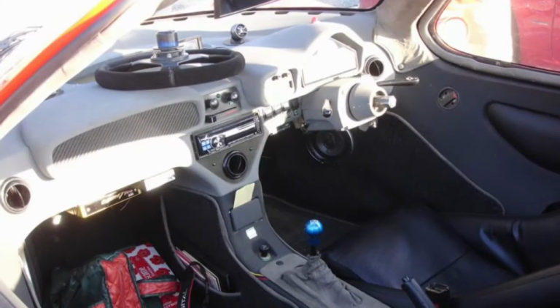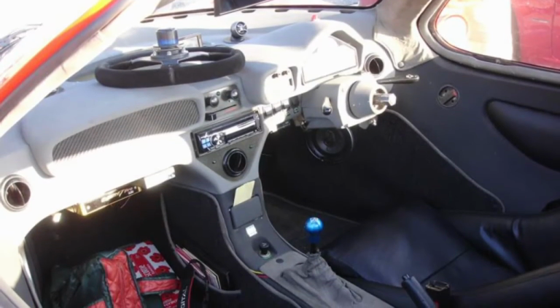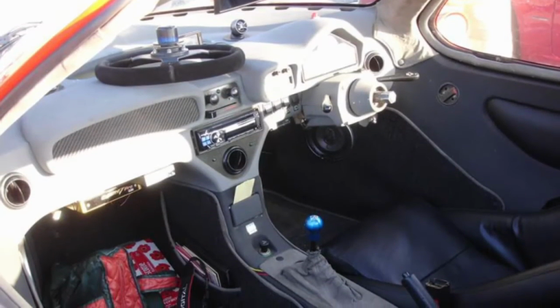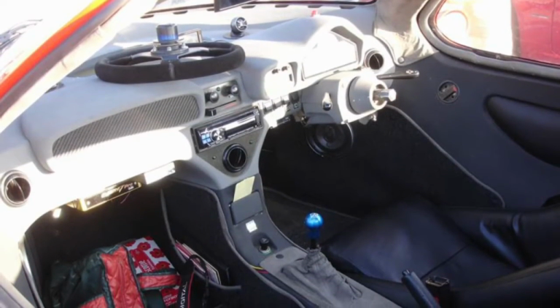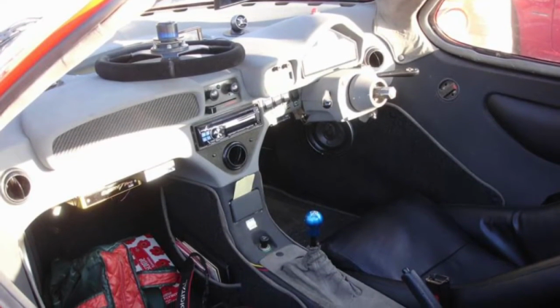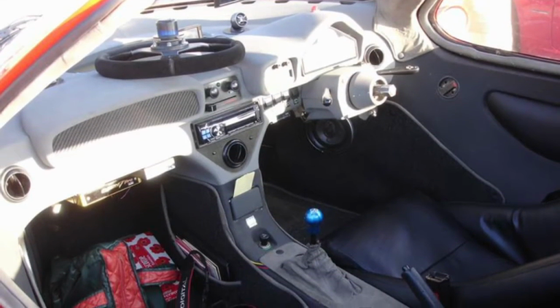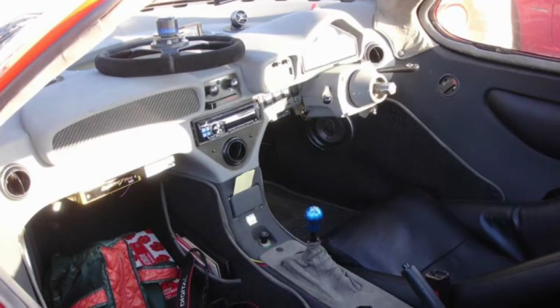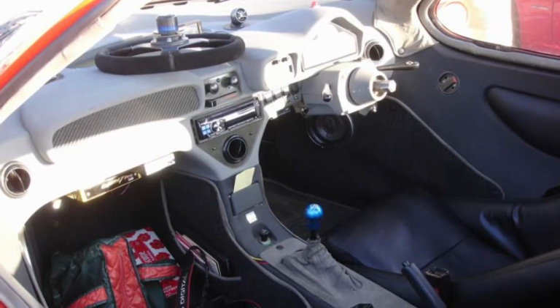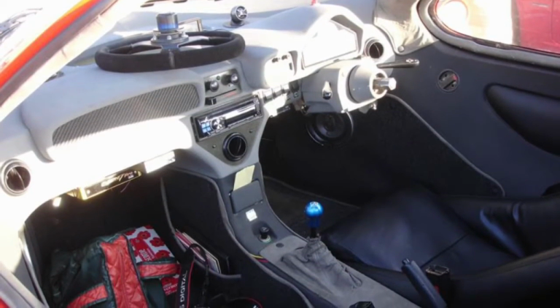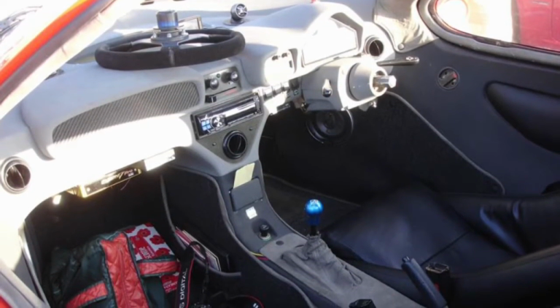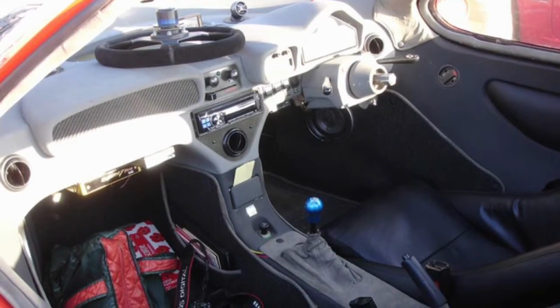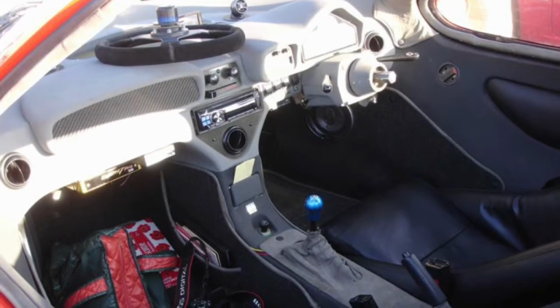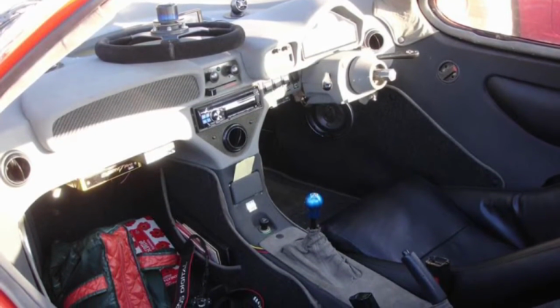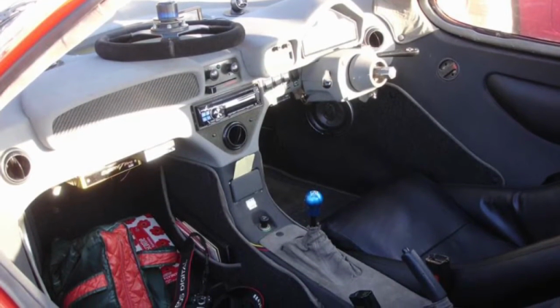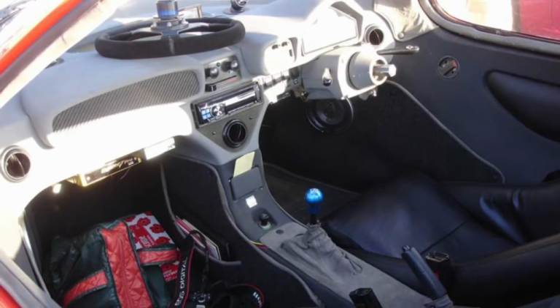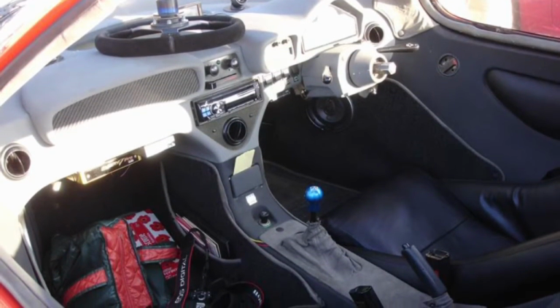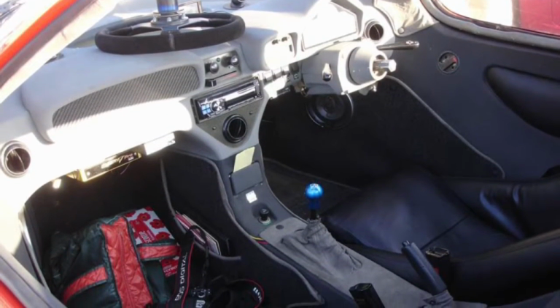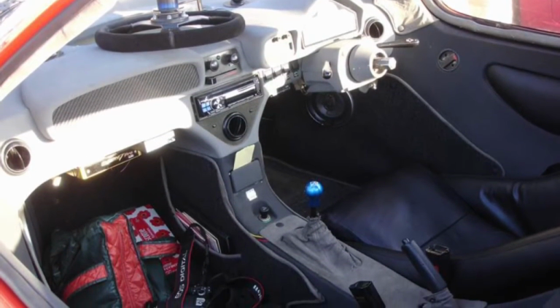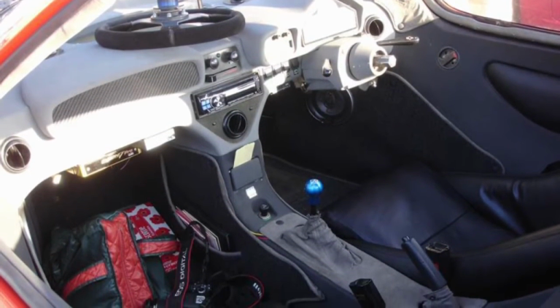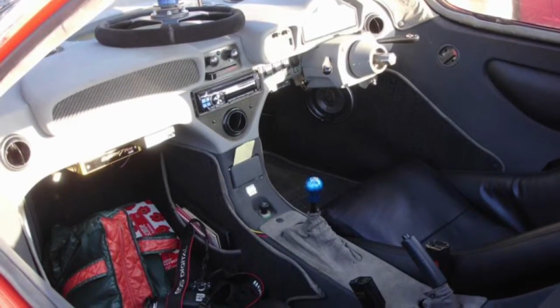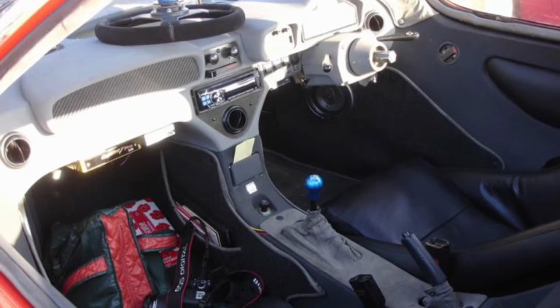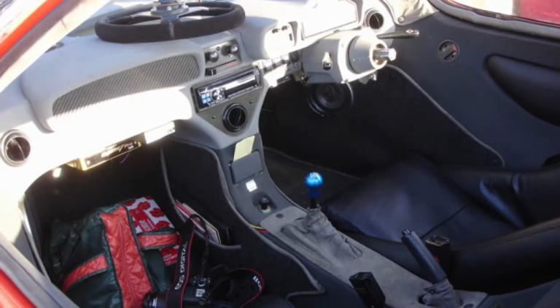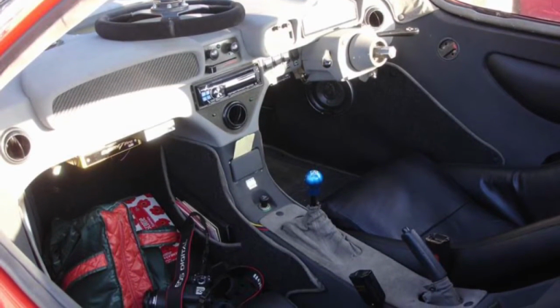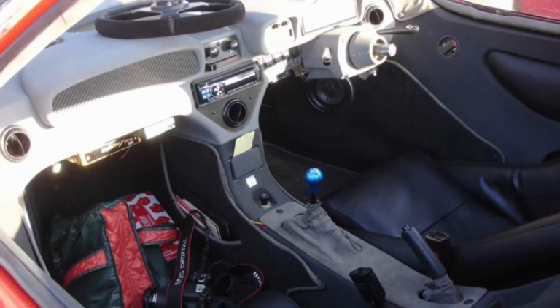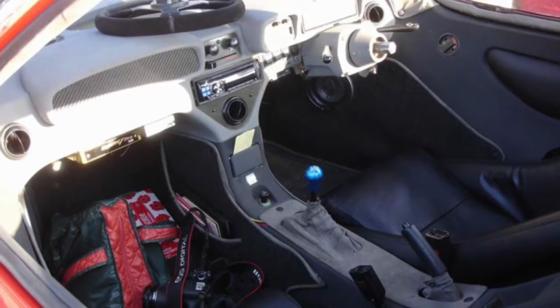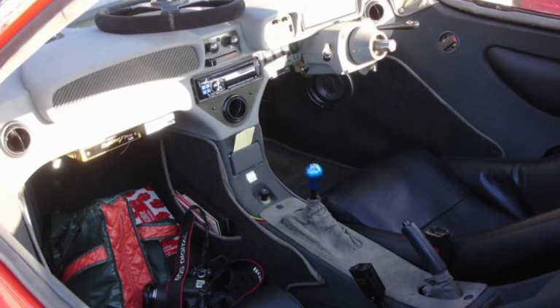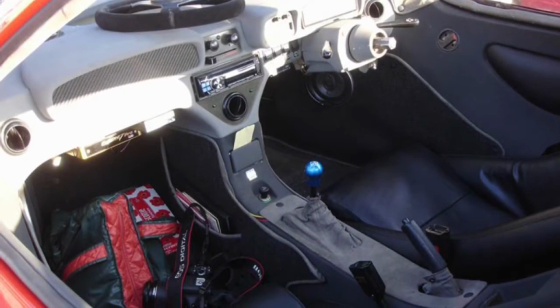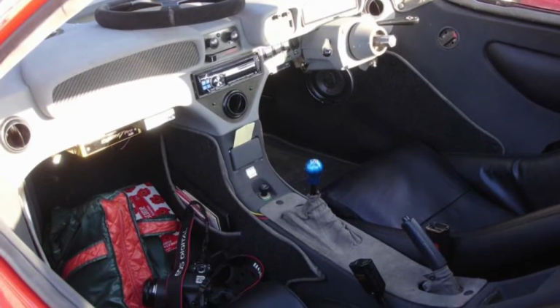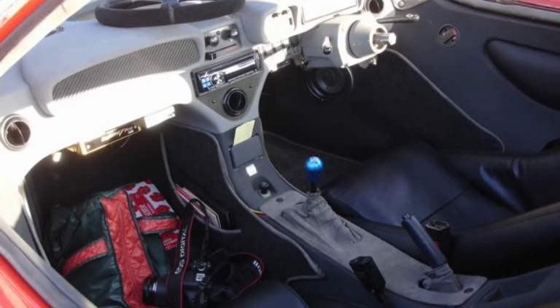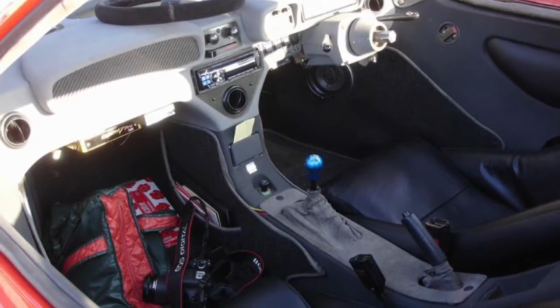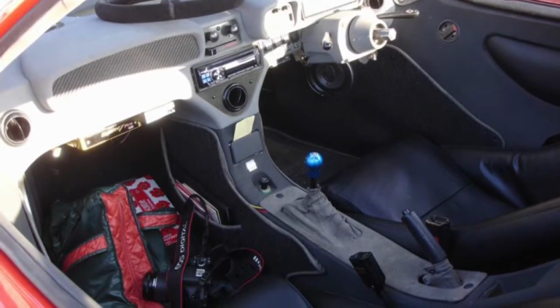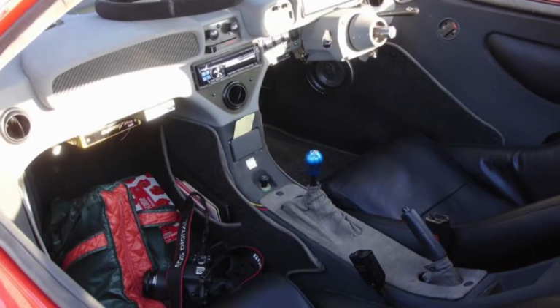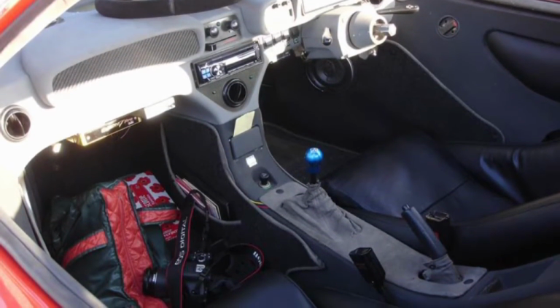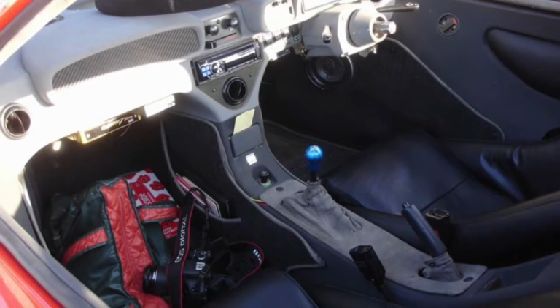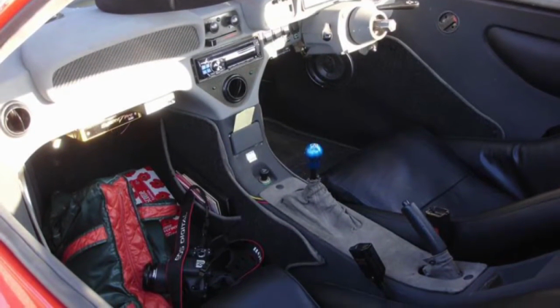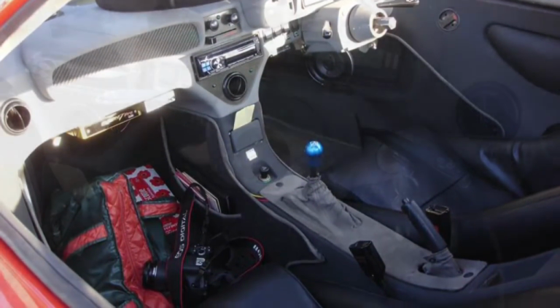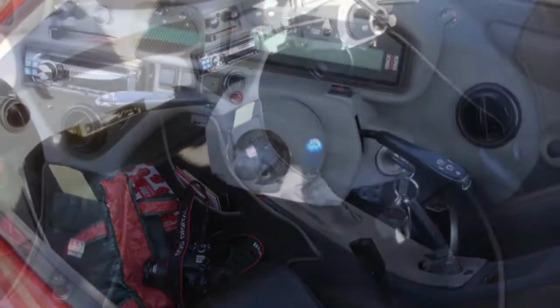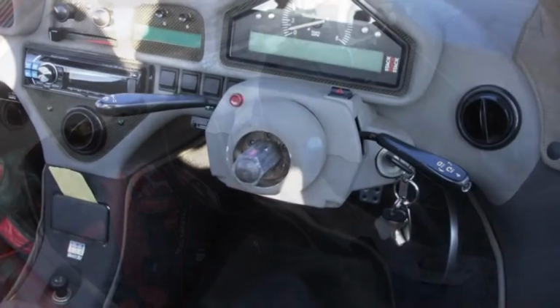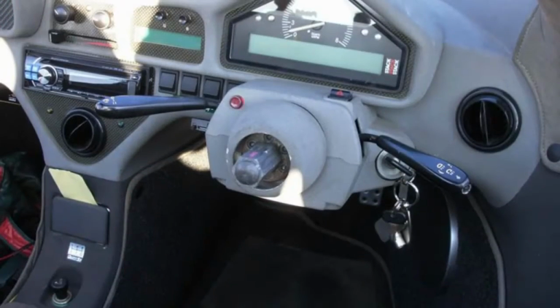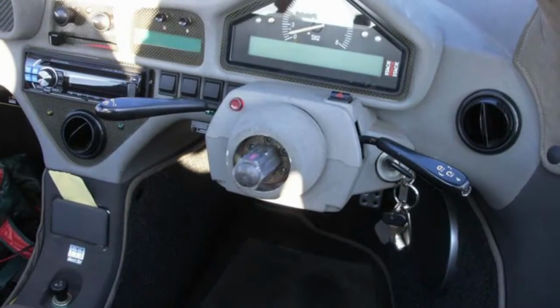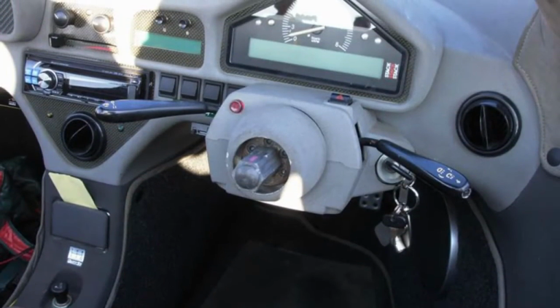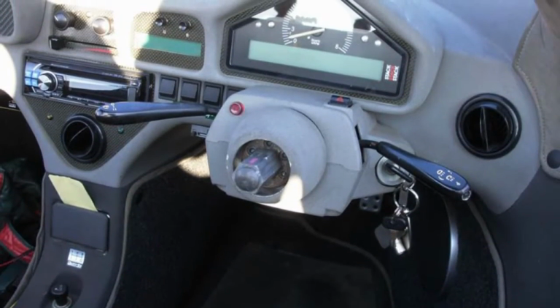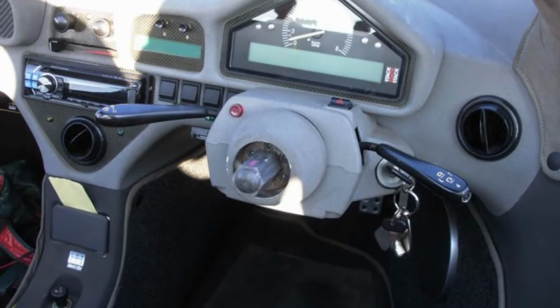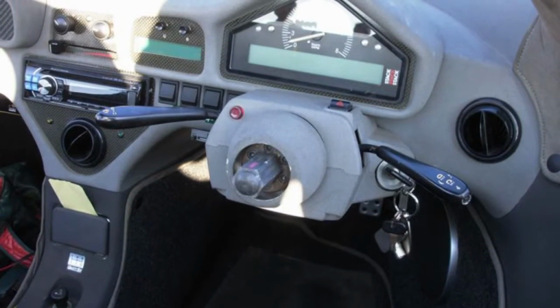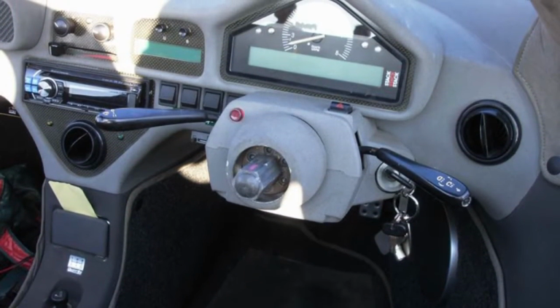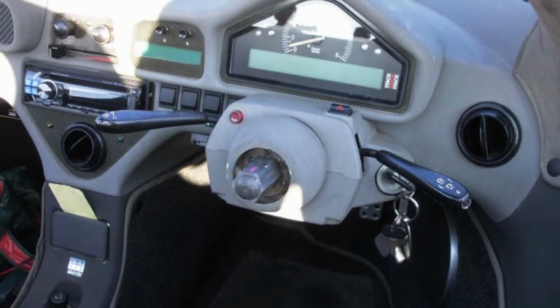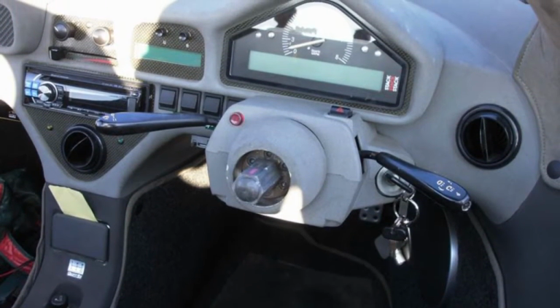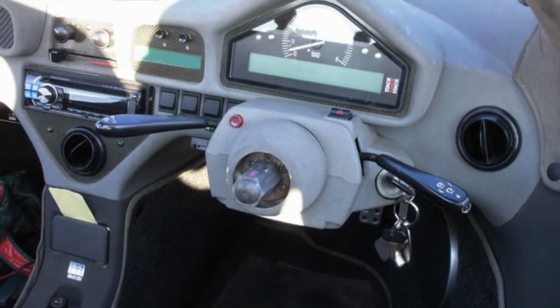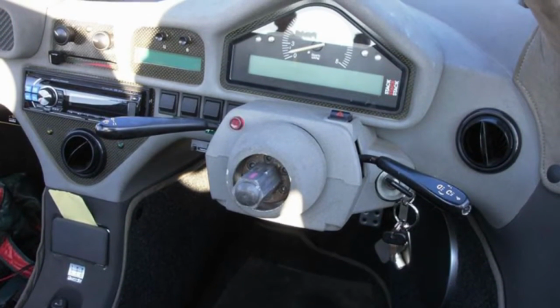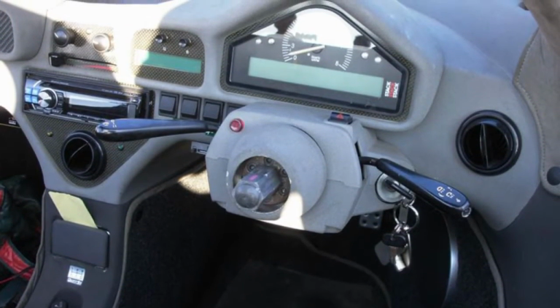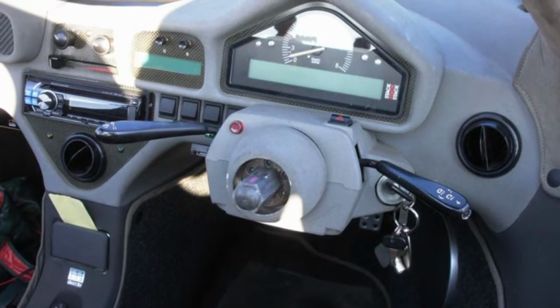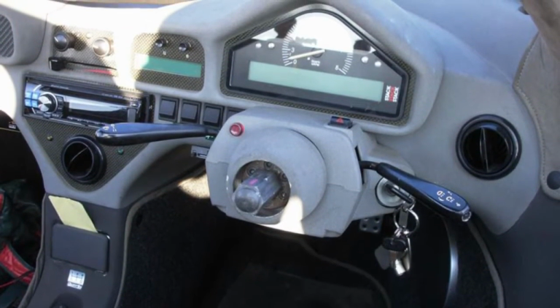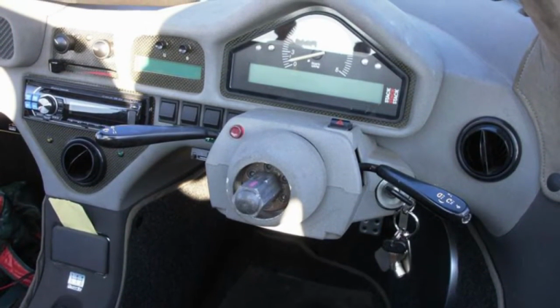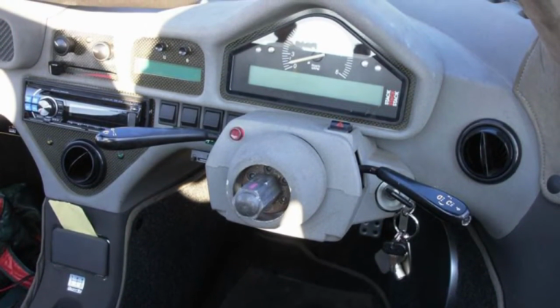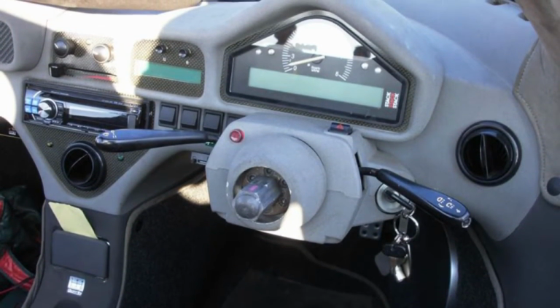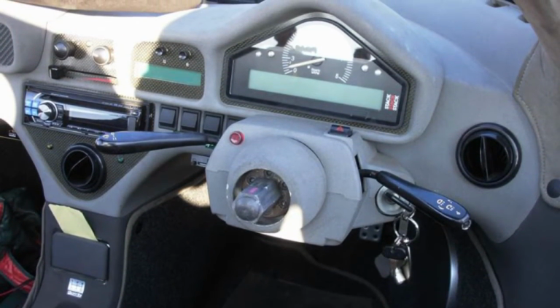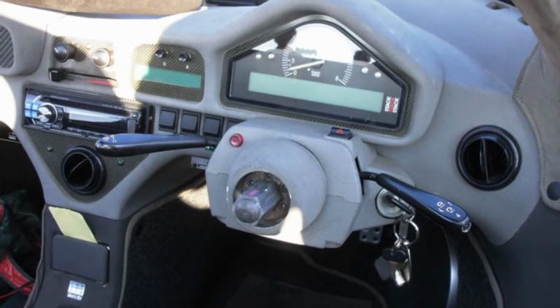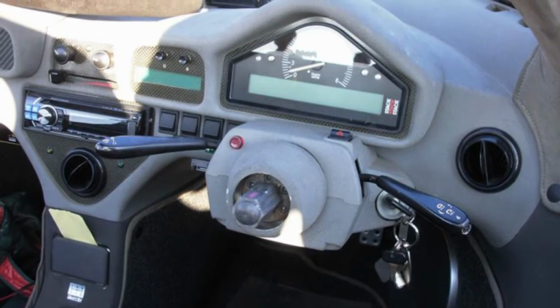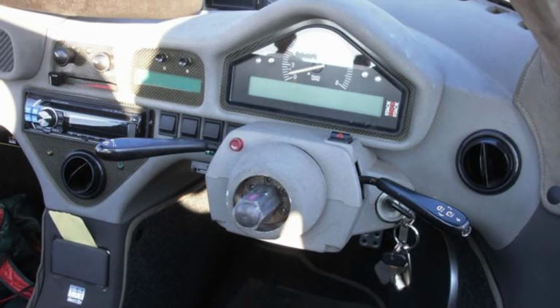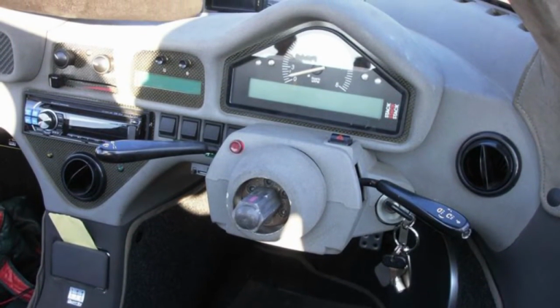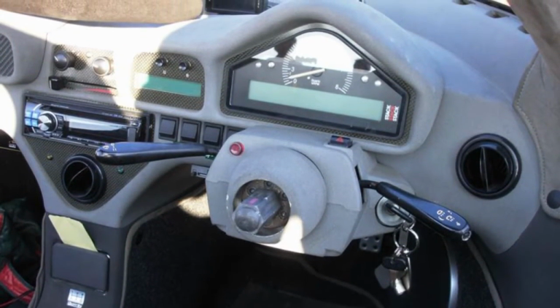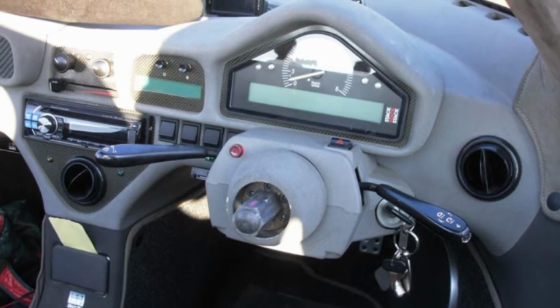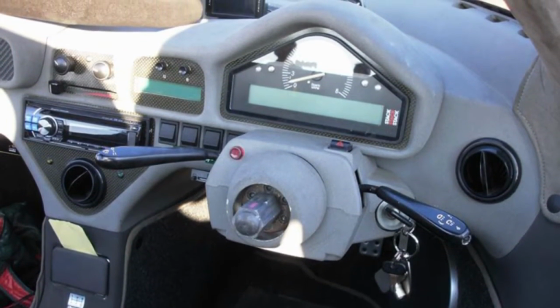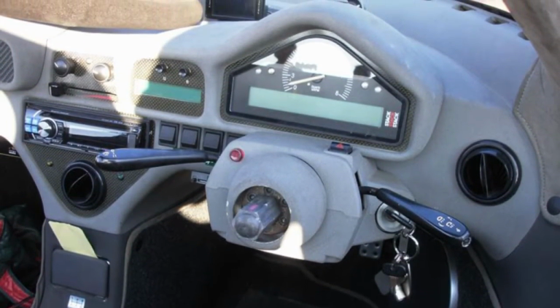There's no power steering, but you probably won't miss that in a sub-700 kilogram car with 195/50 tires up front.